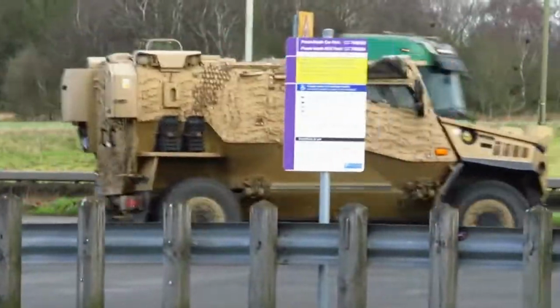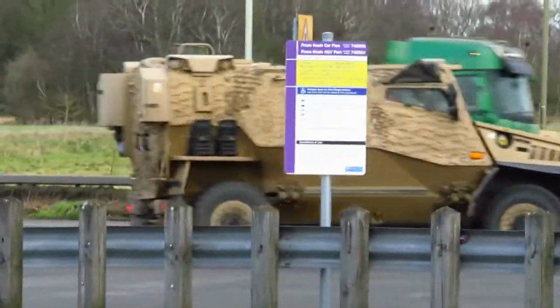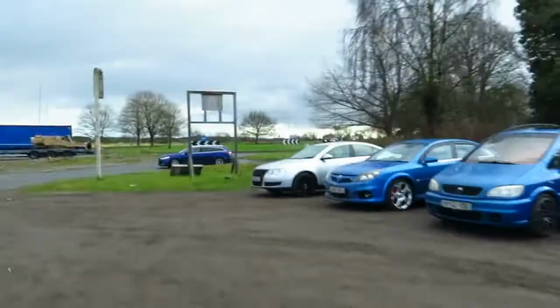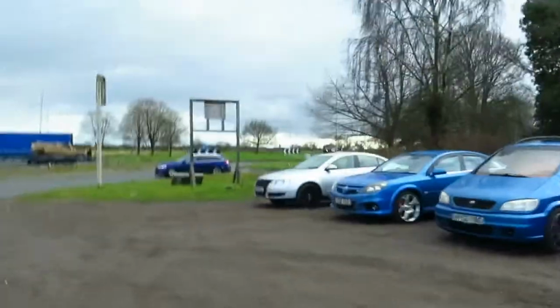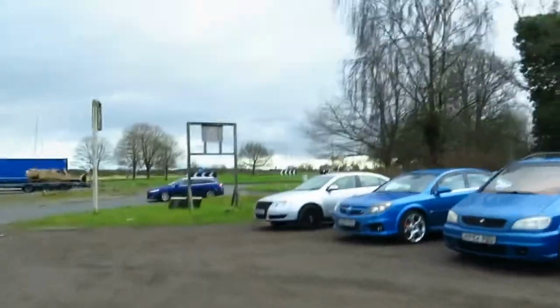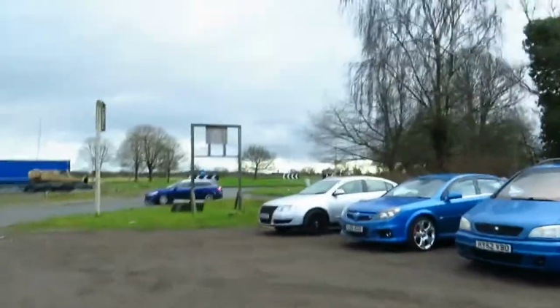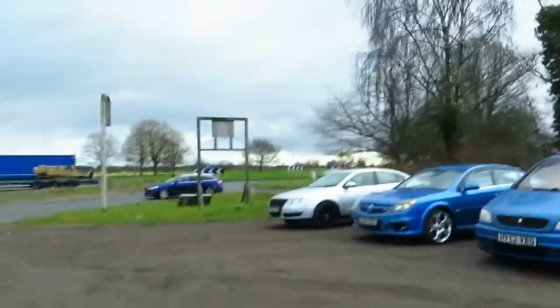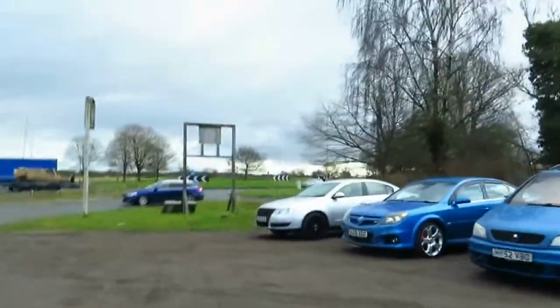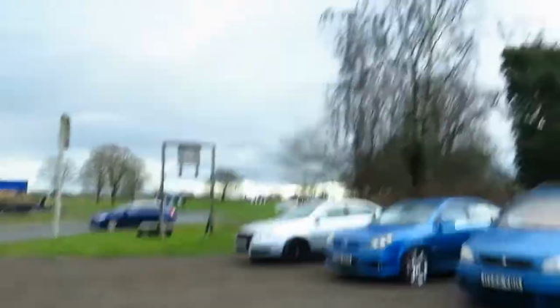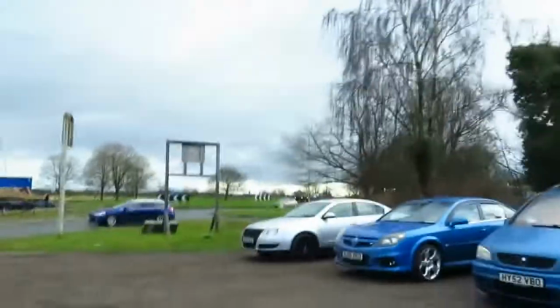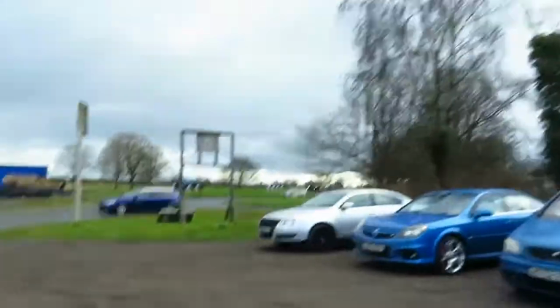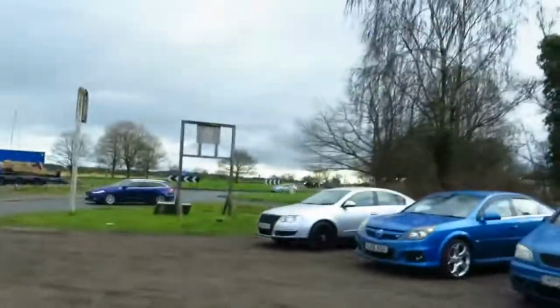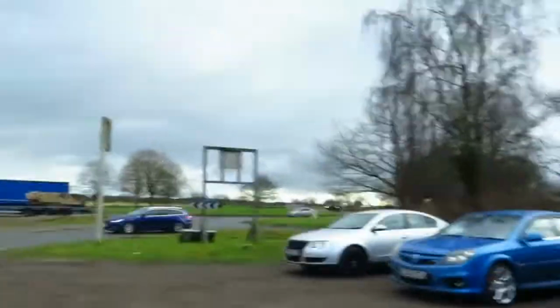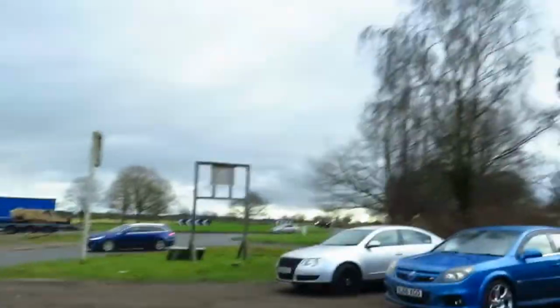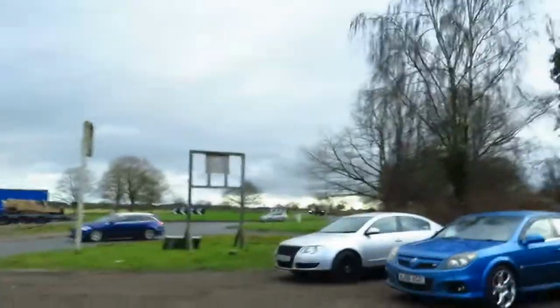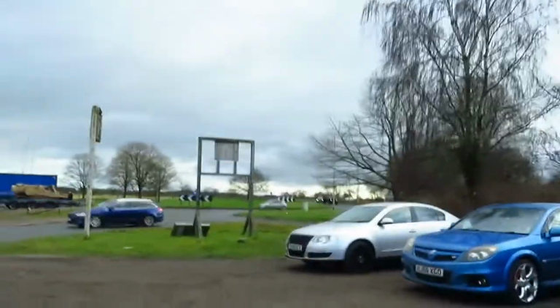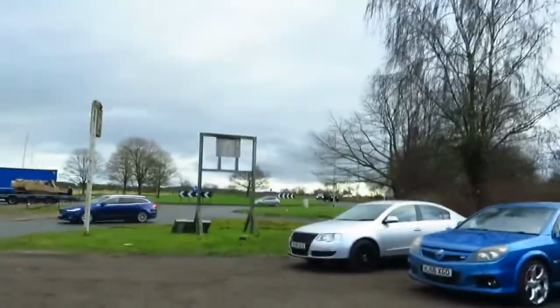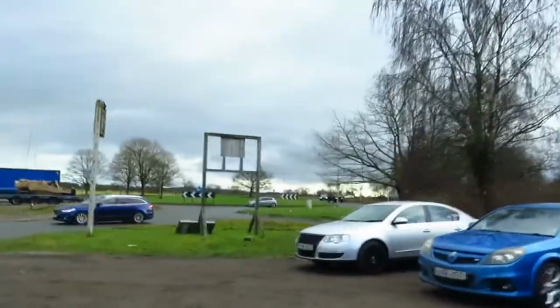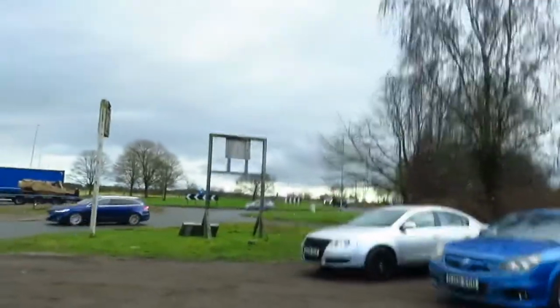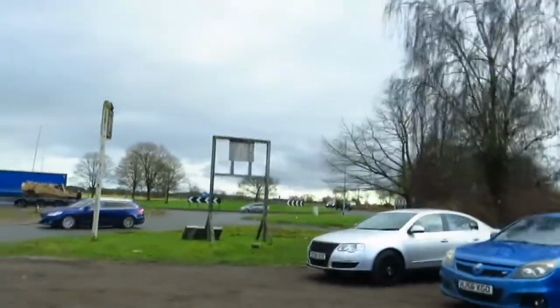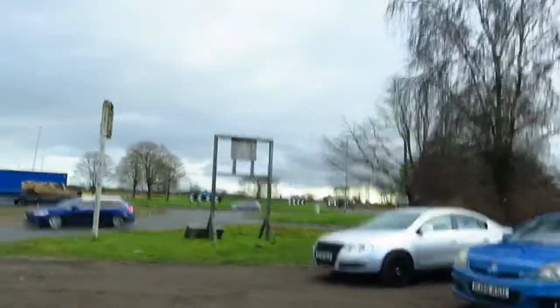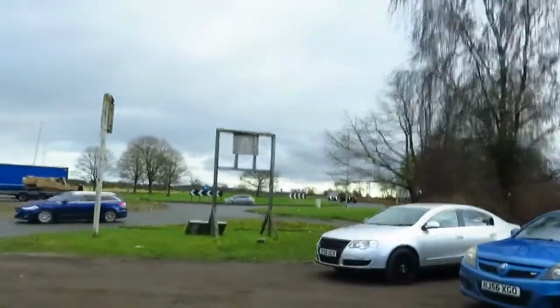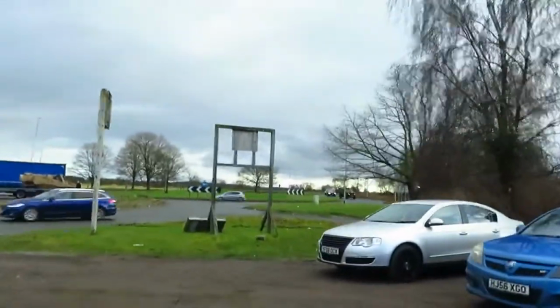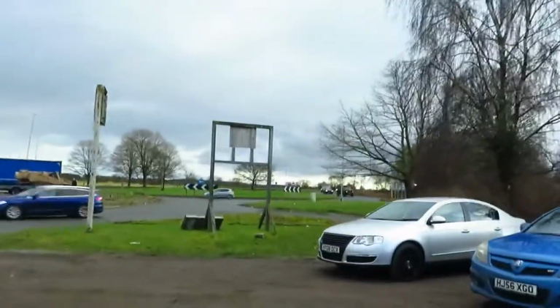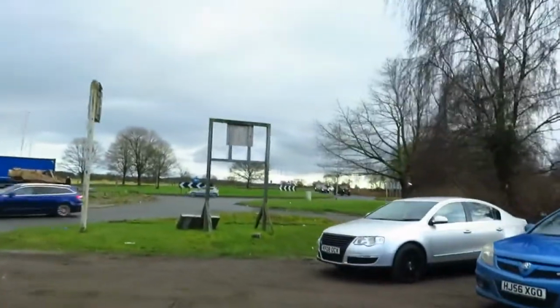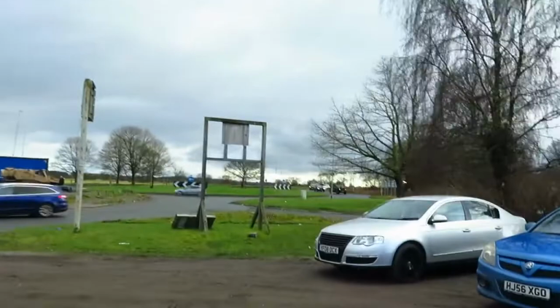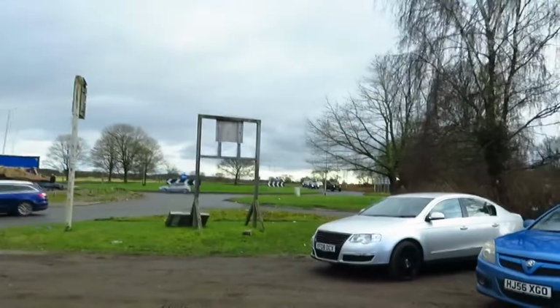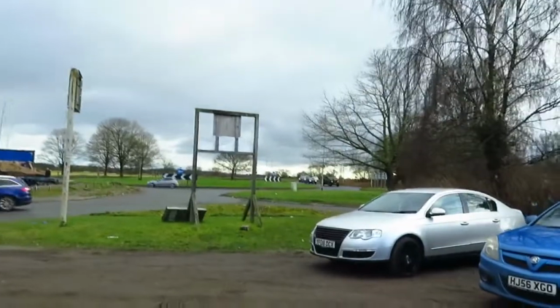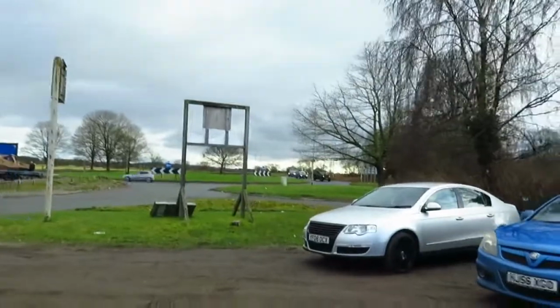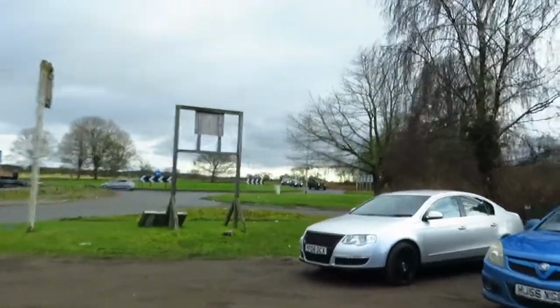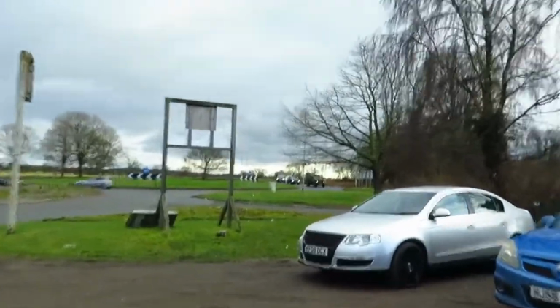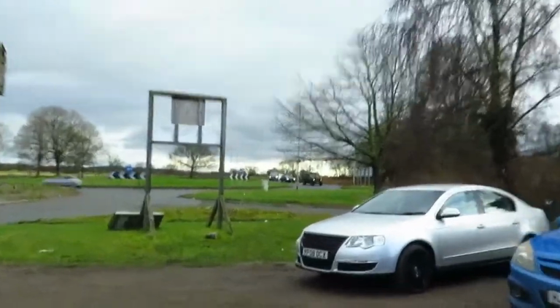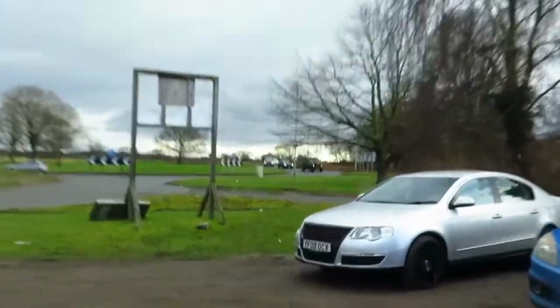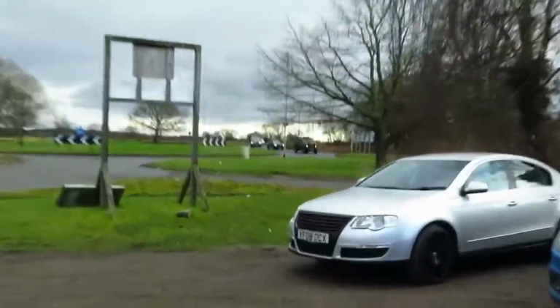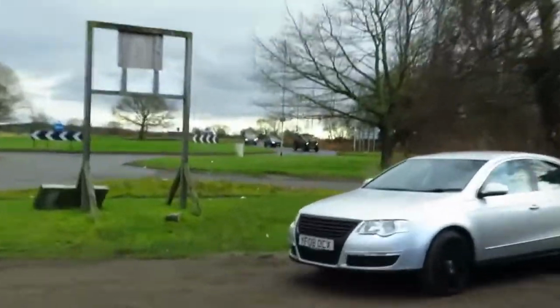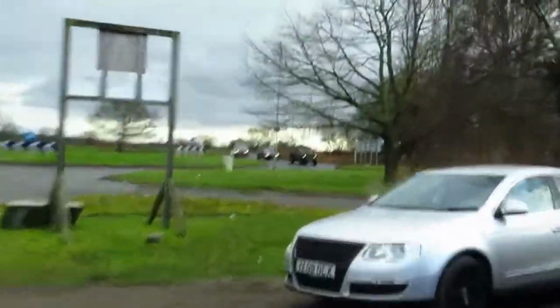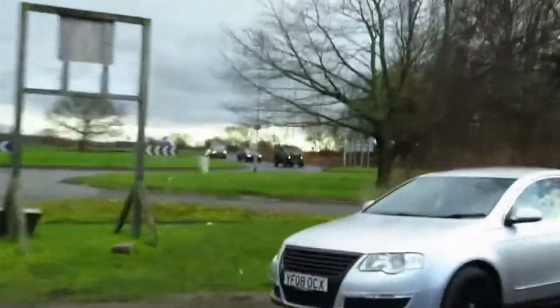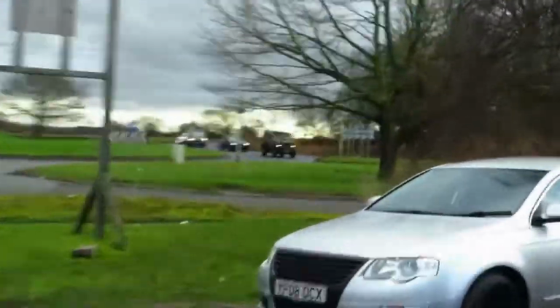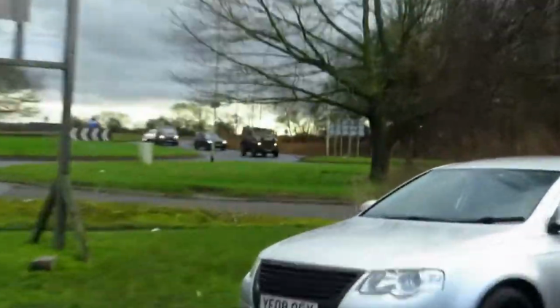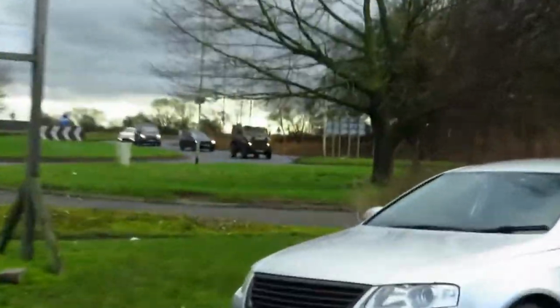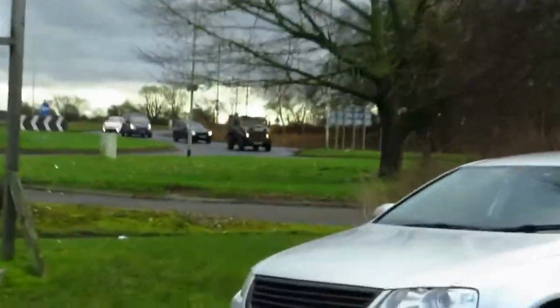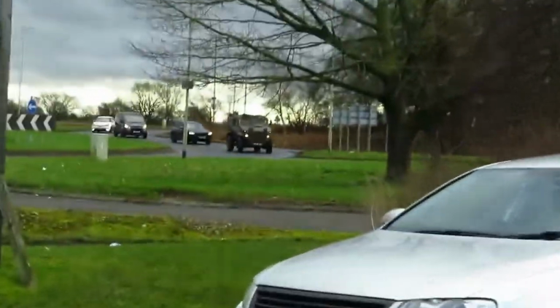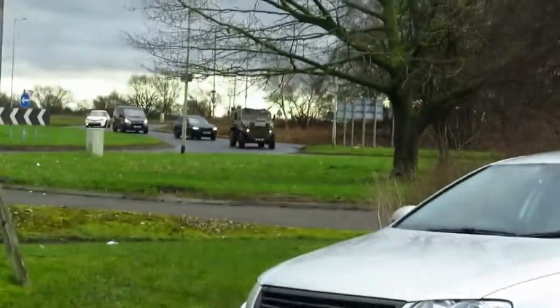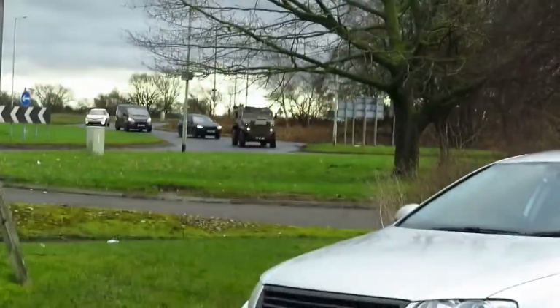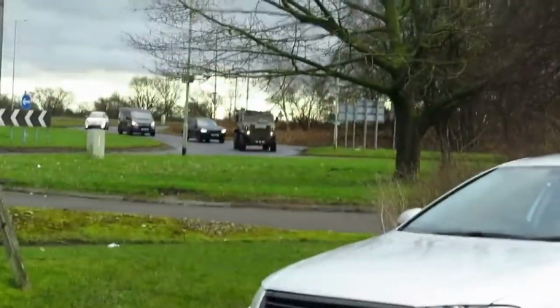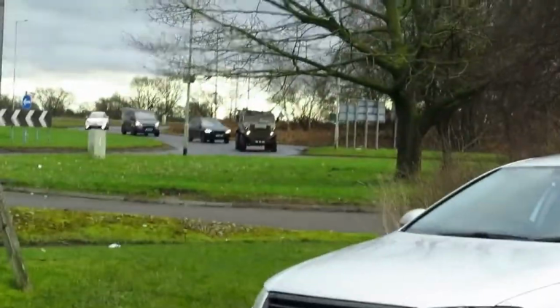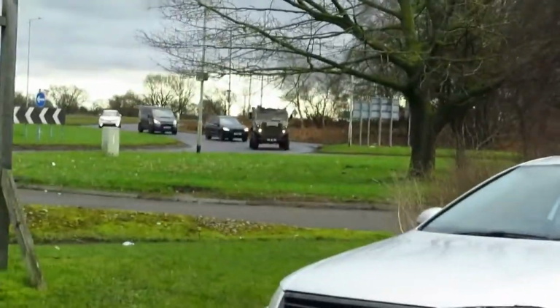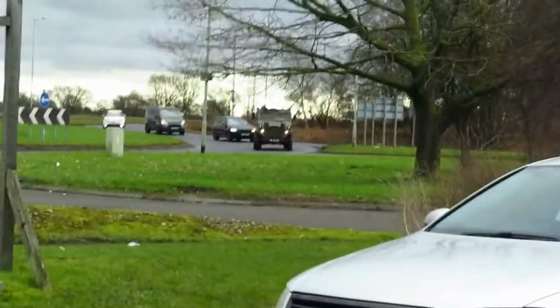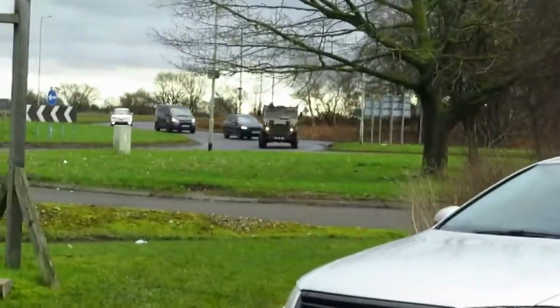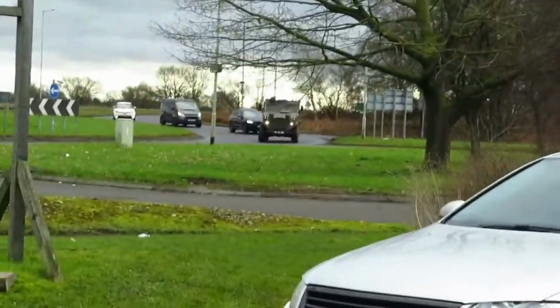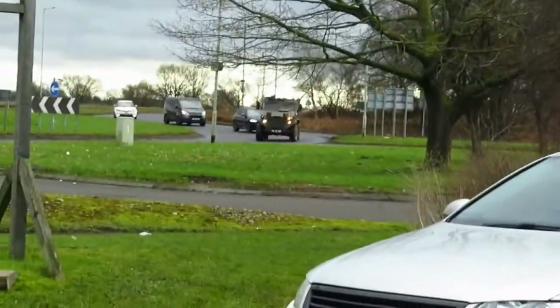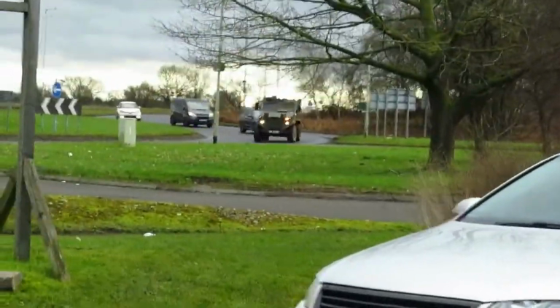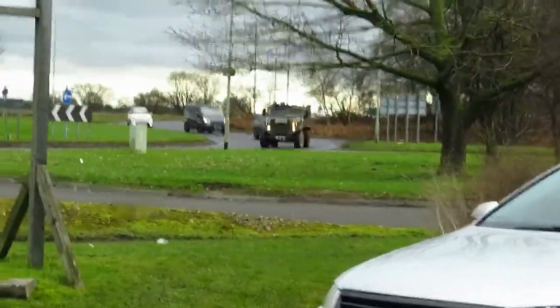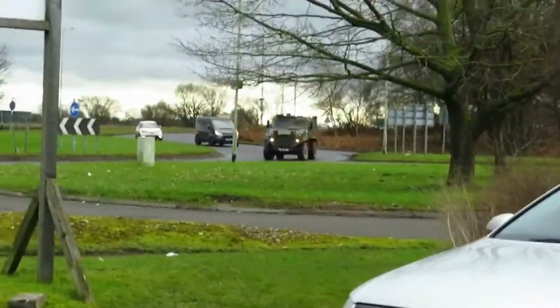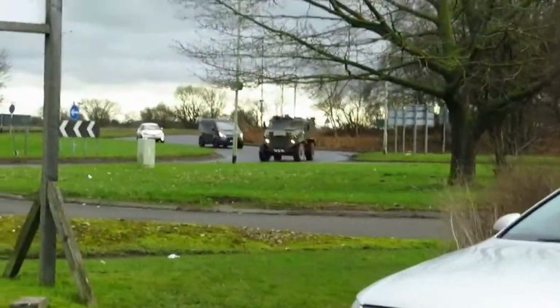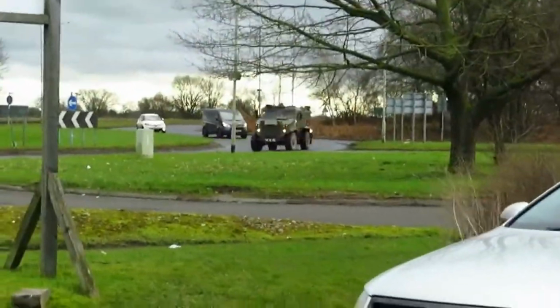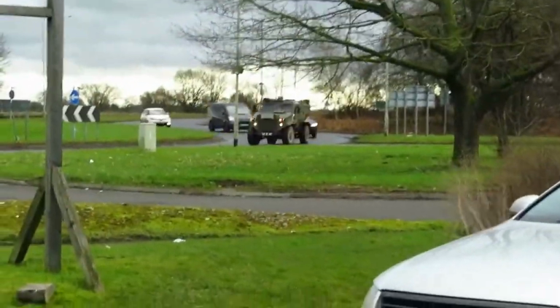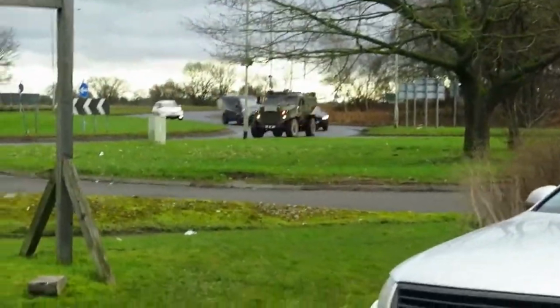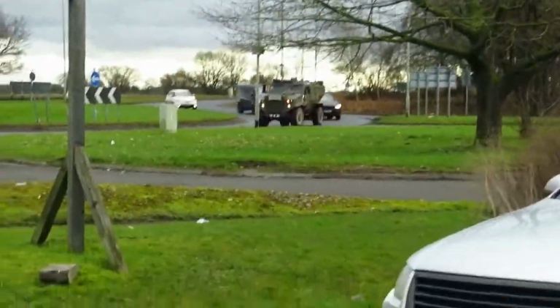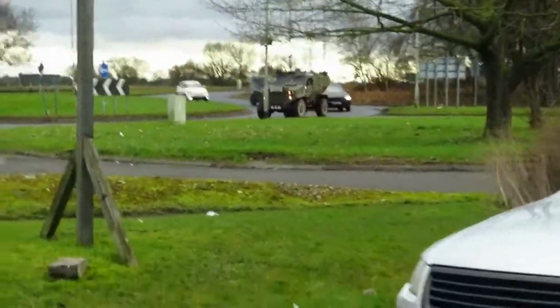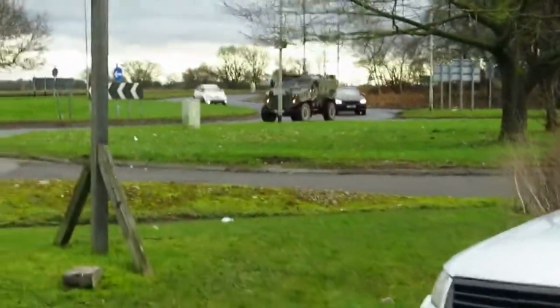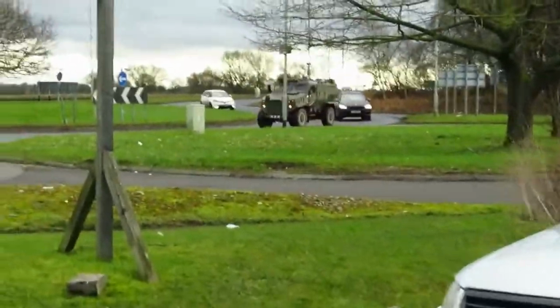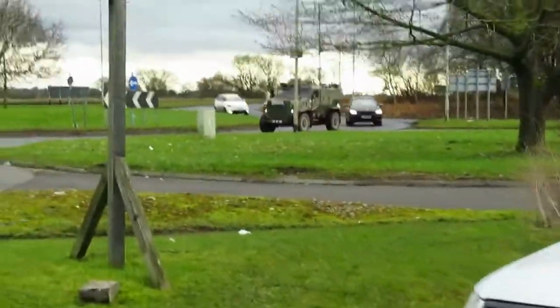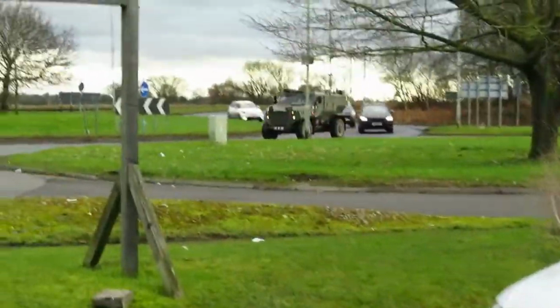There's another military vehicle coming in now. I have to have a look at these when they park up.